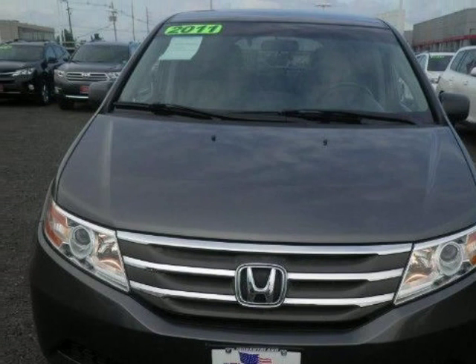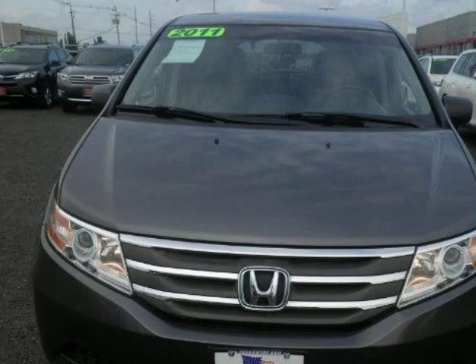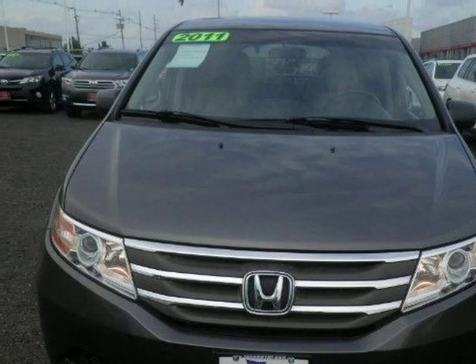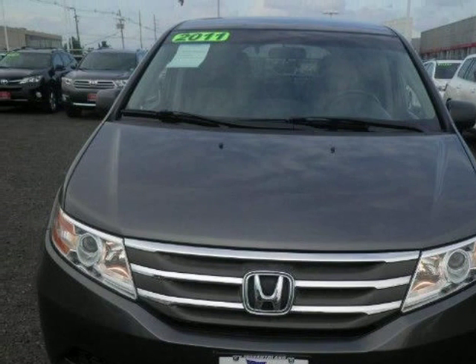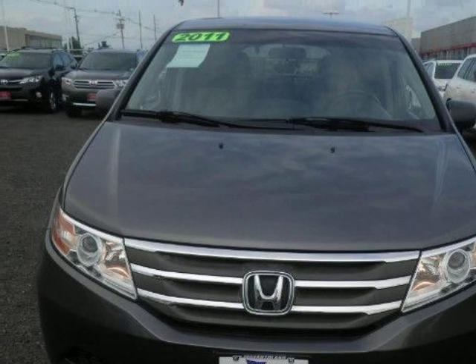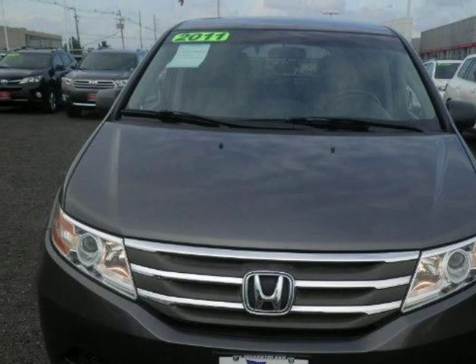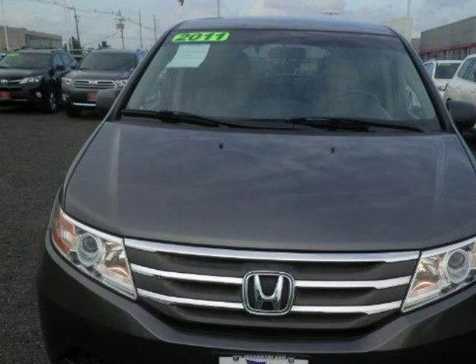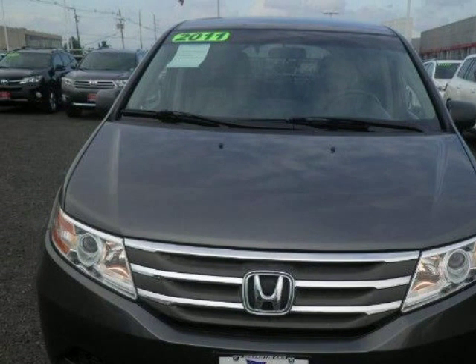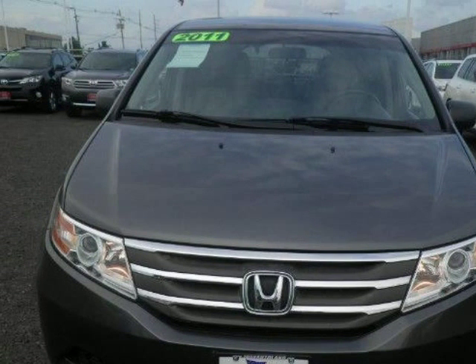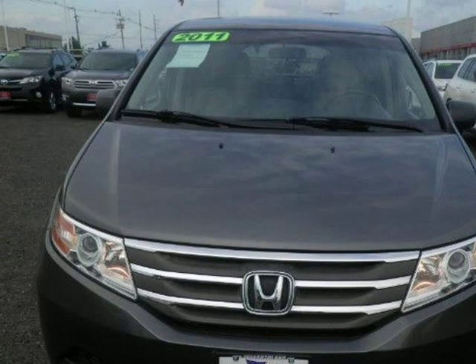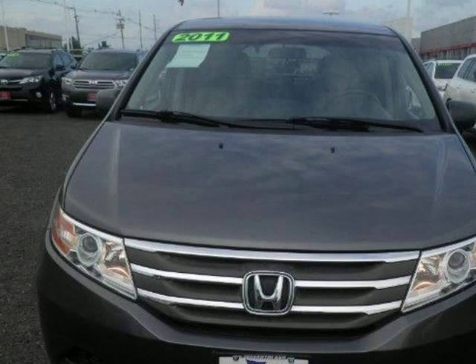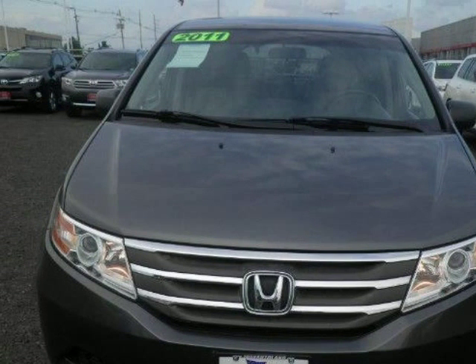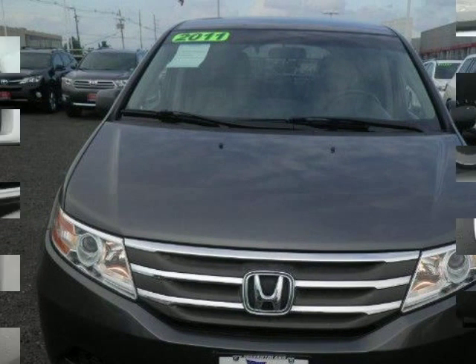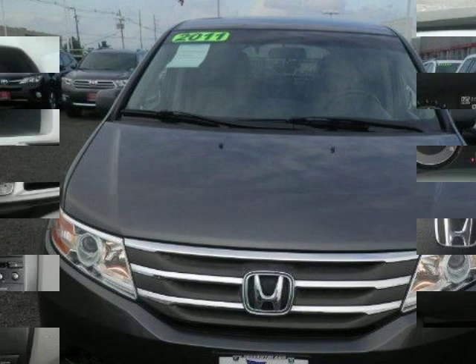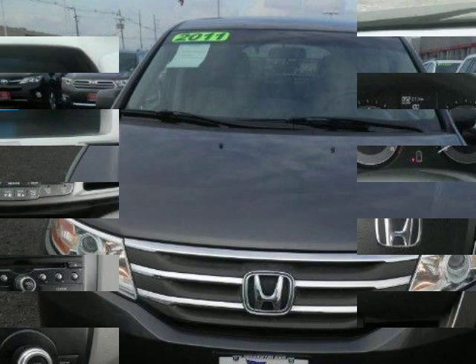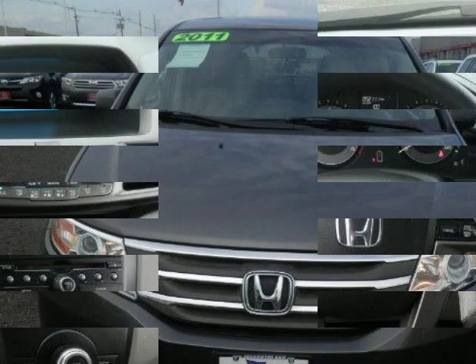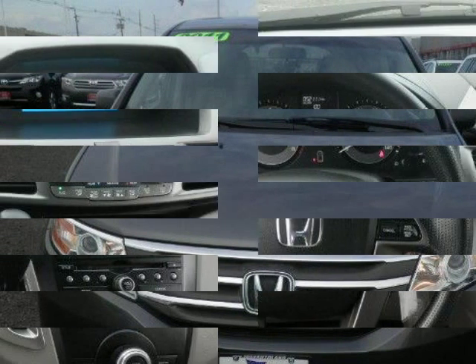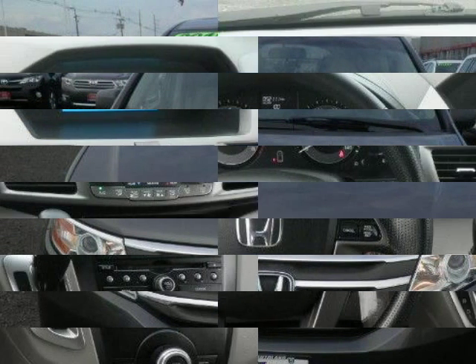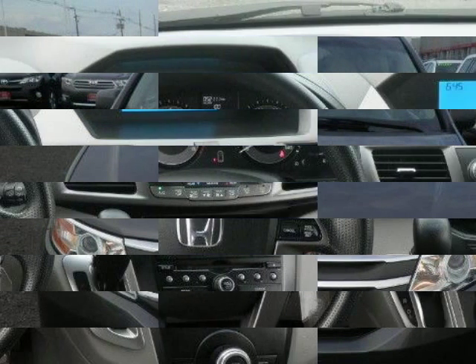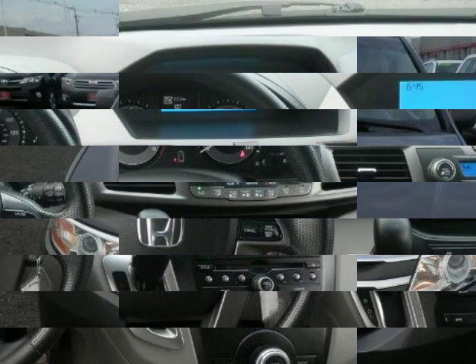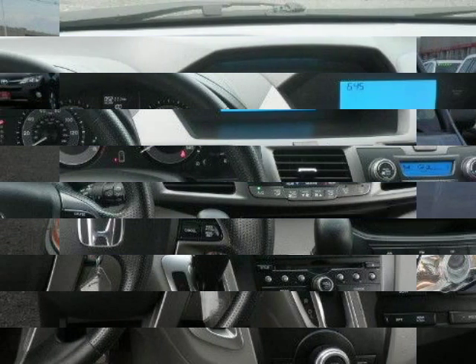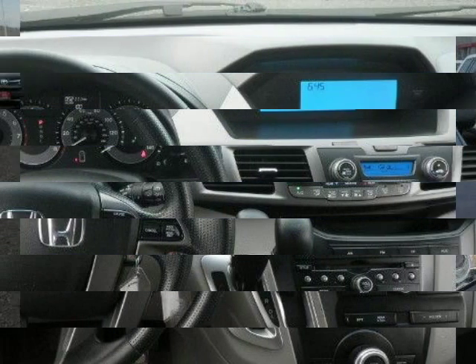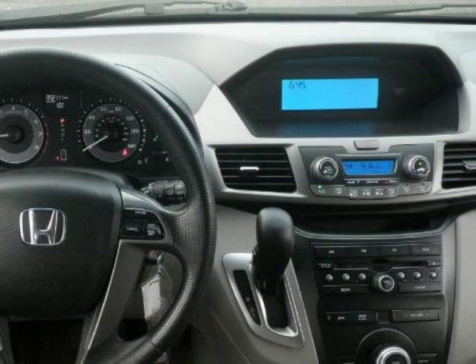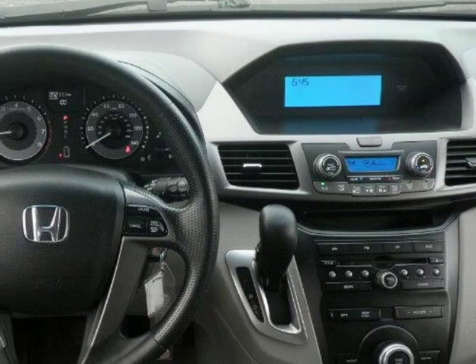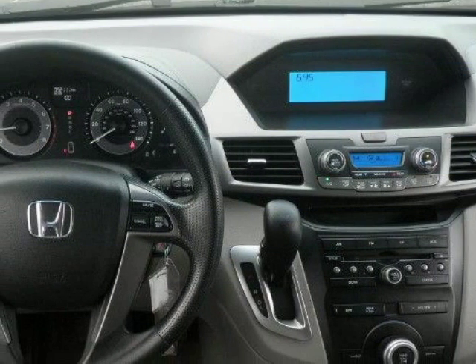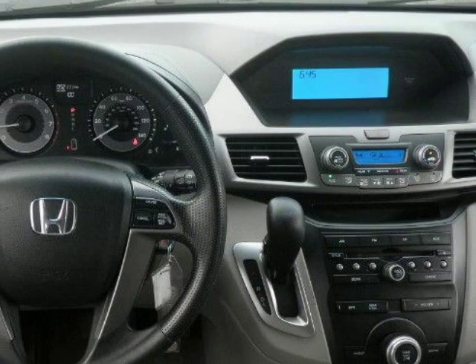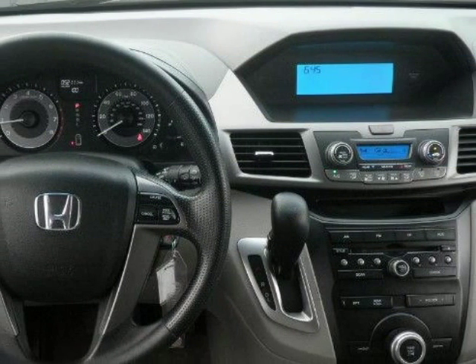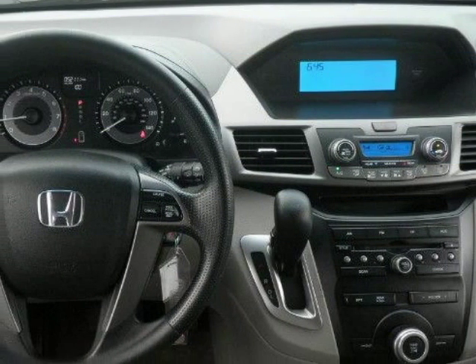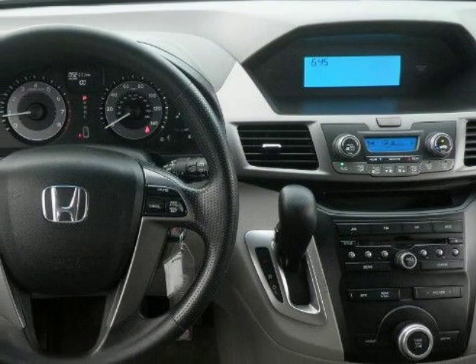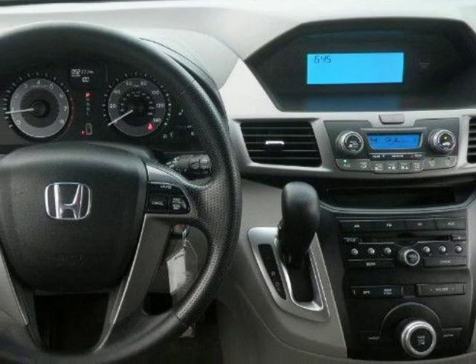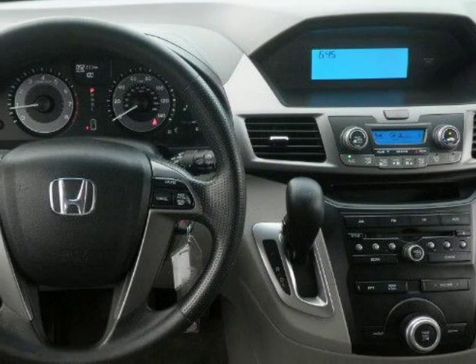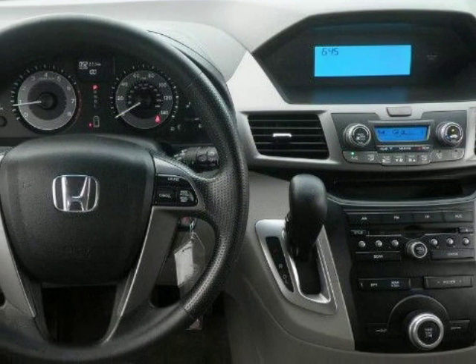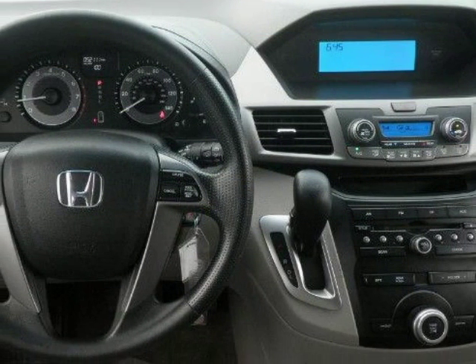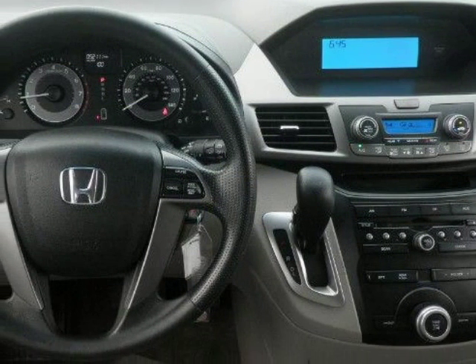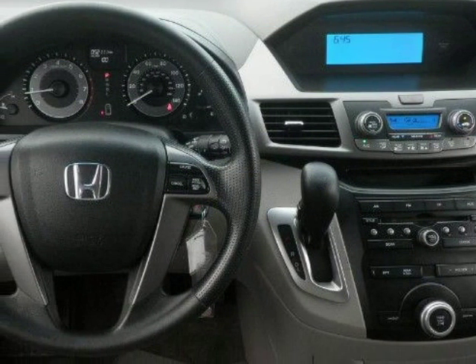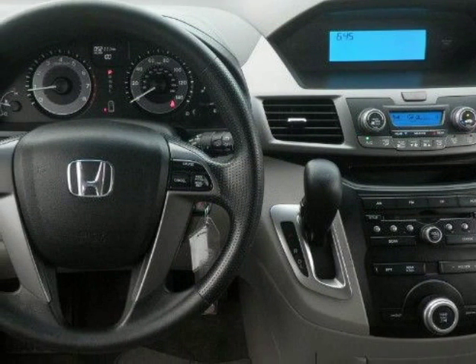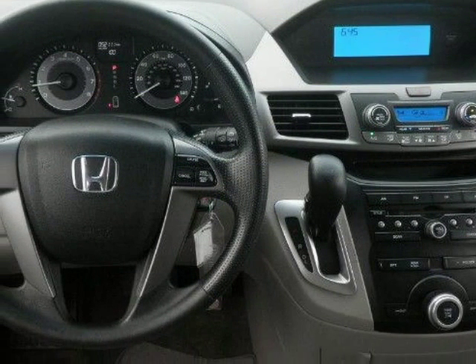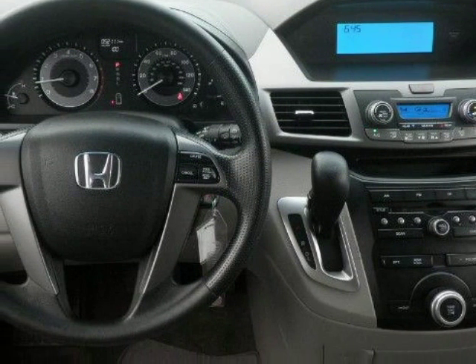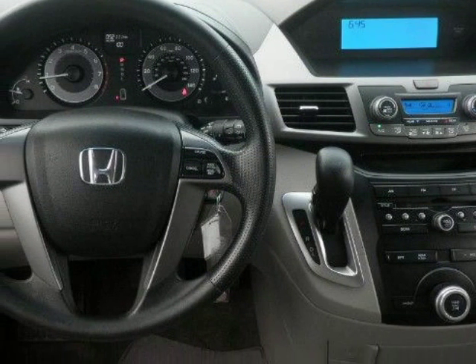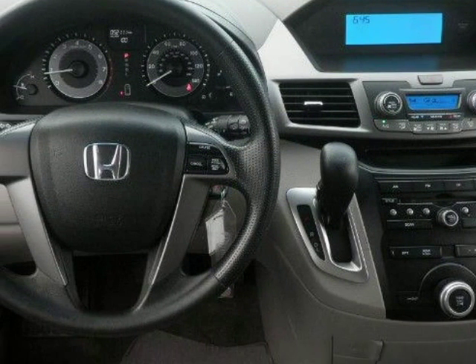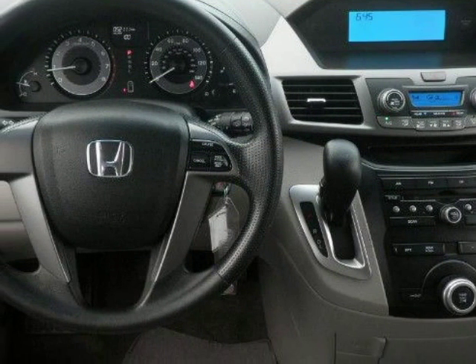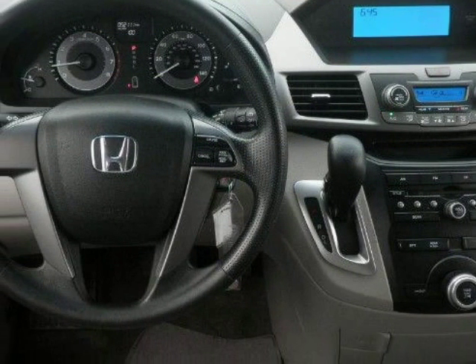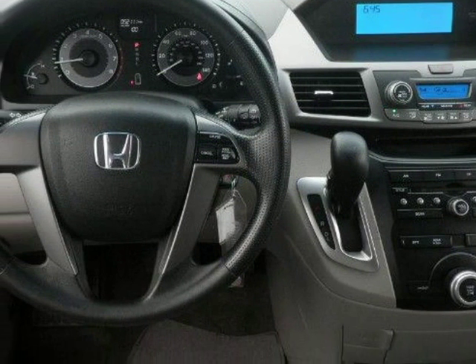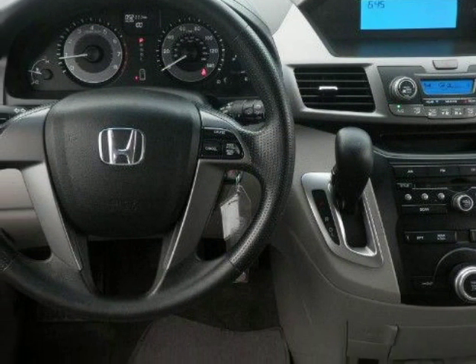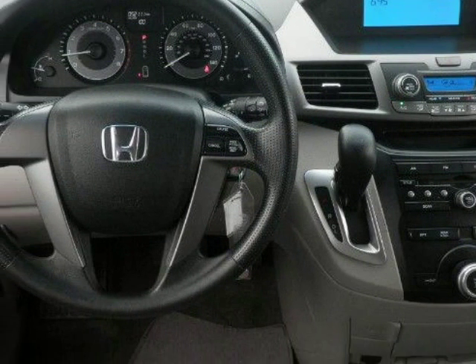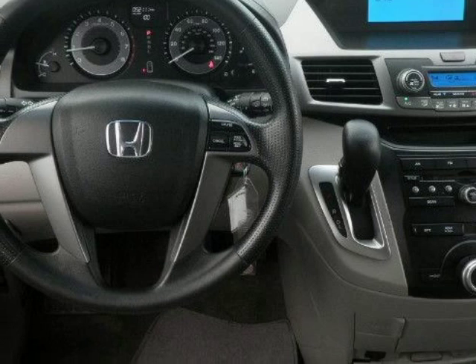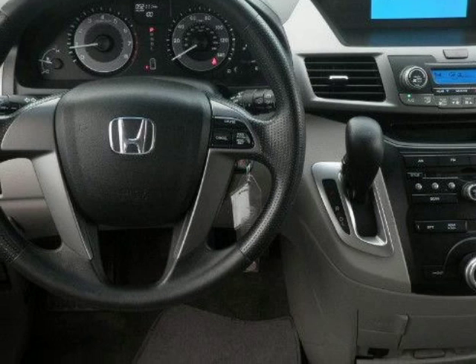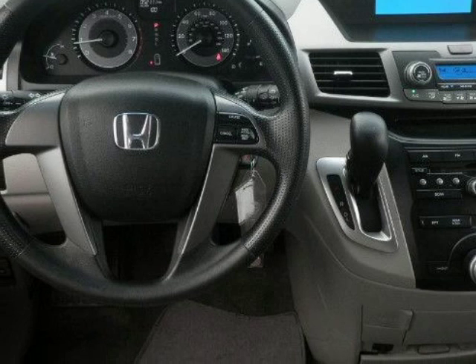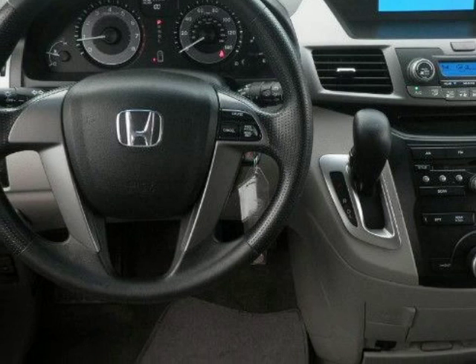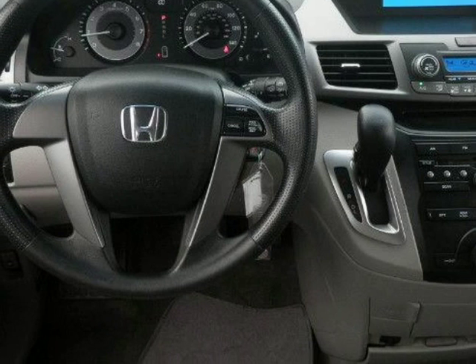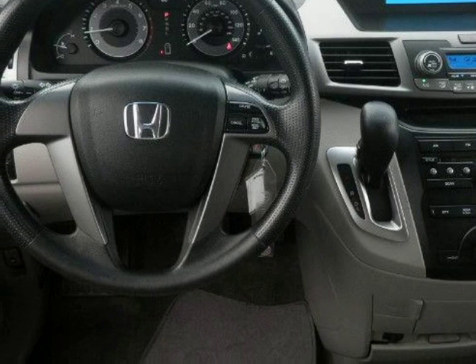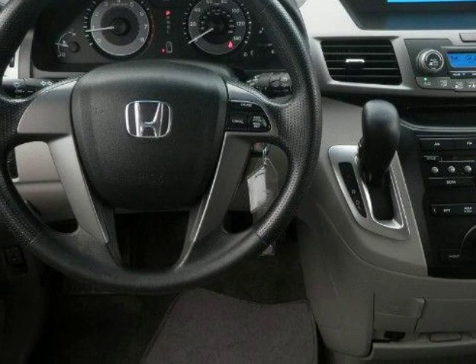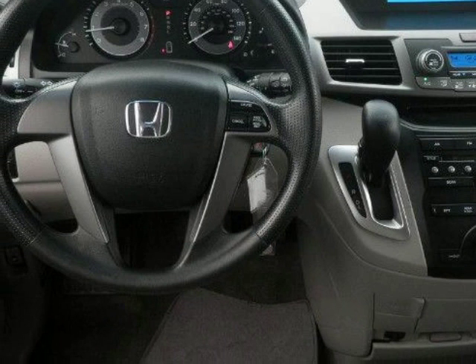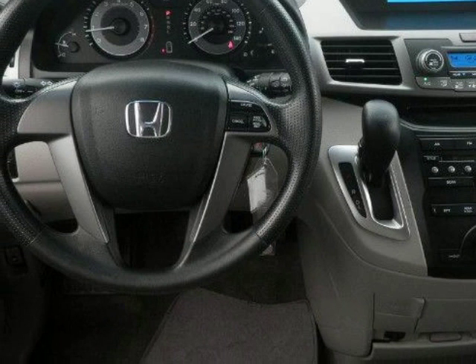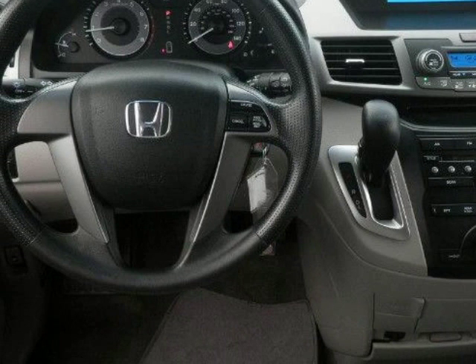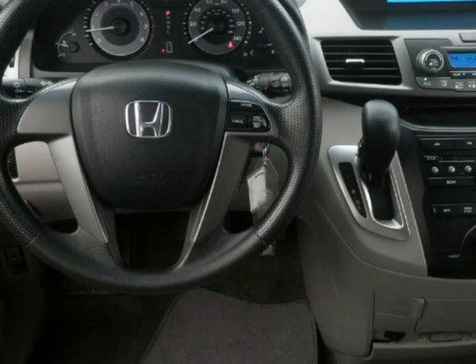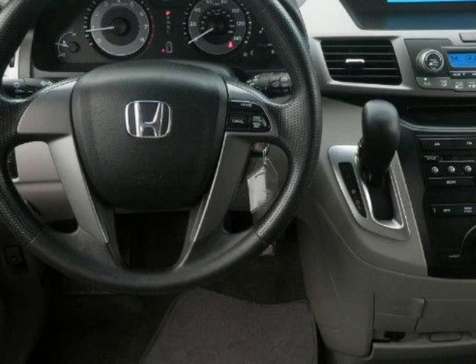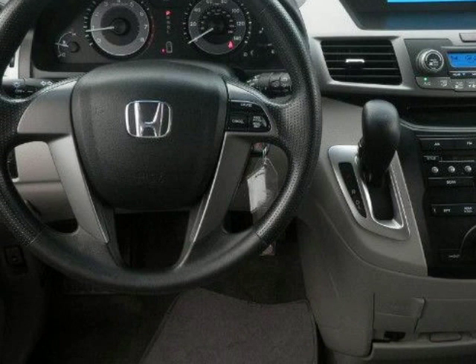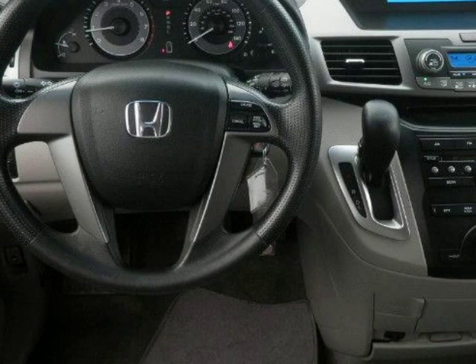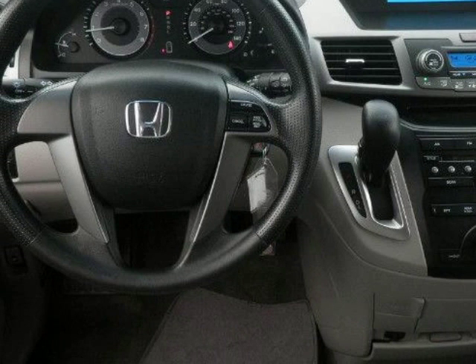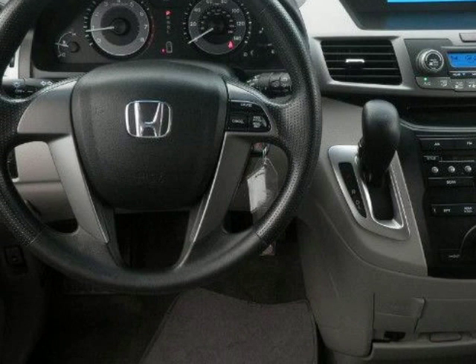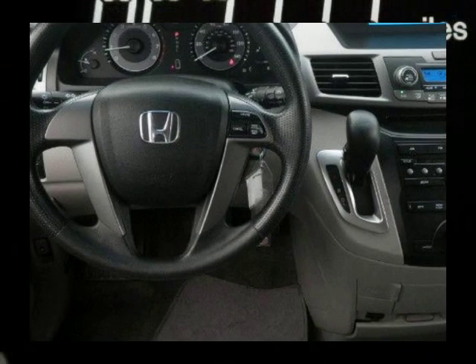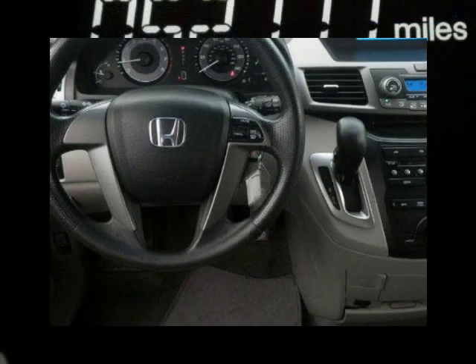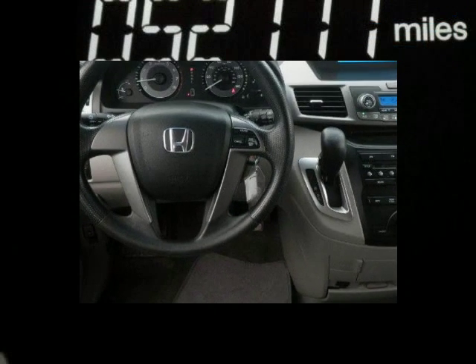It also comes with many other features. Please call us for a walk-around description of the vehicle or to schedule a test drive.